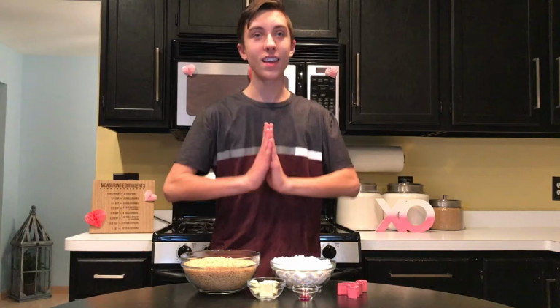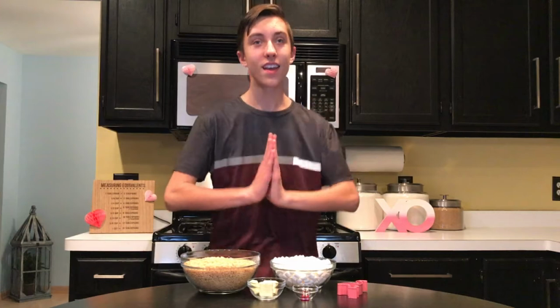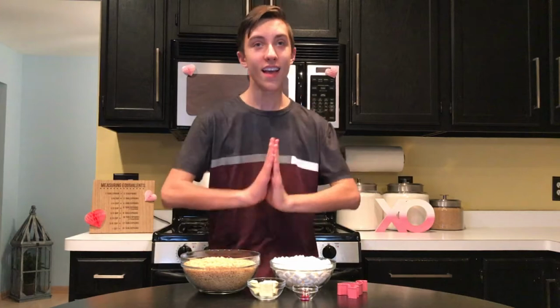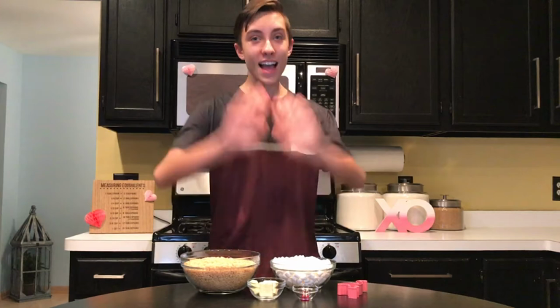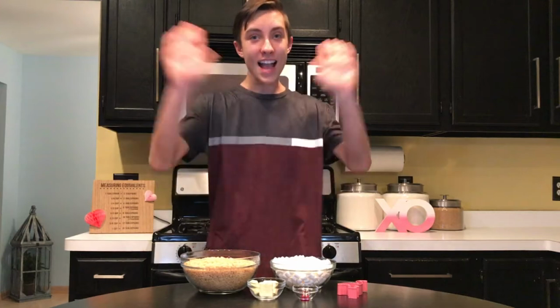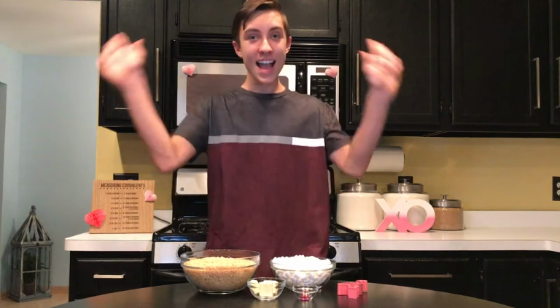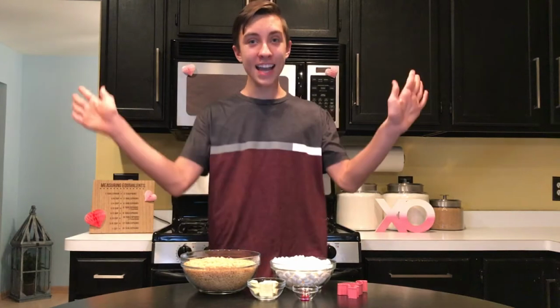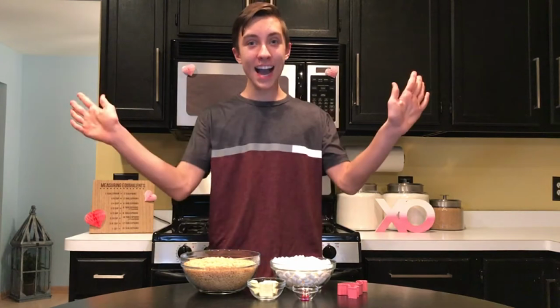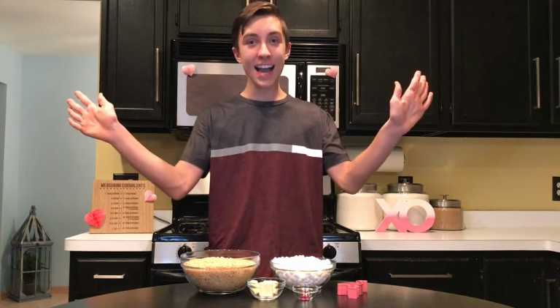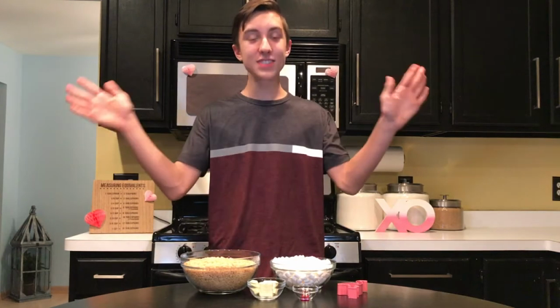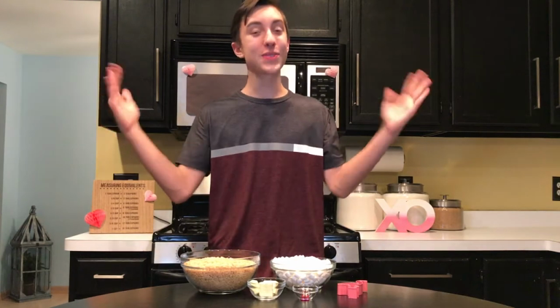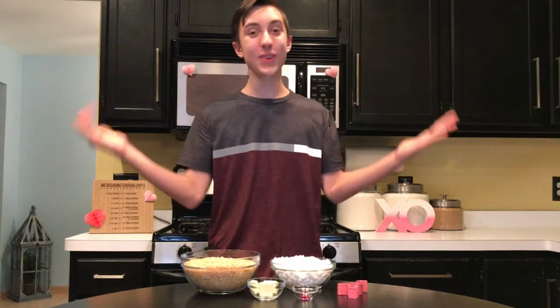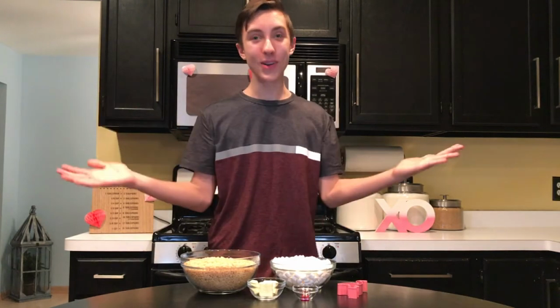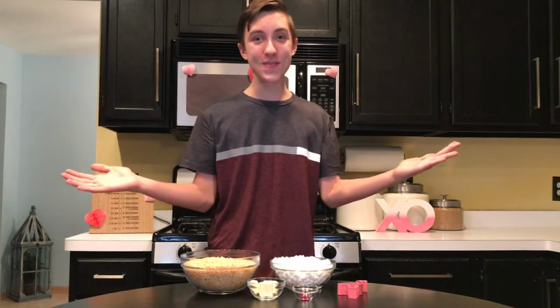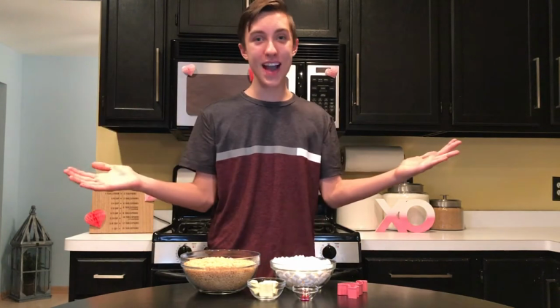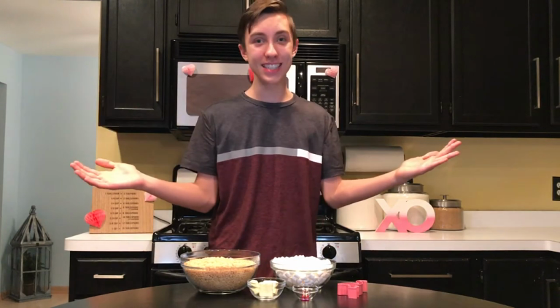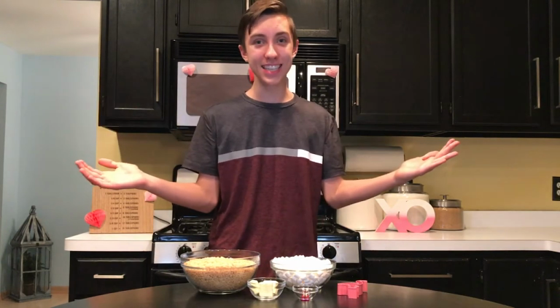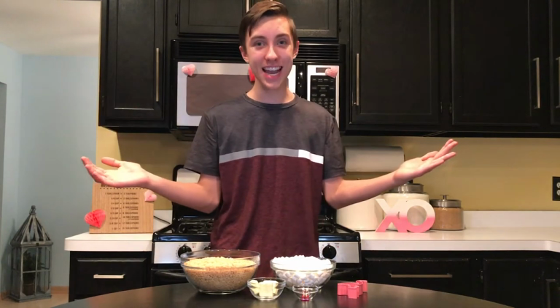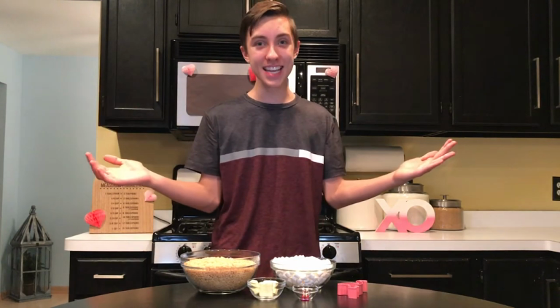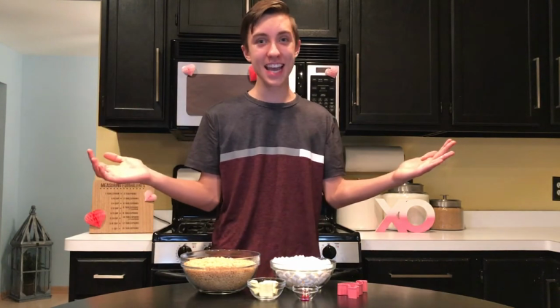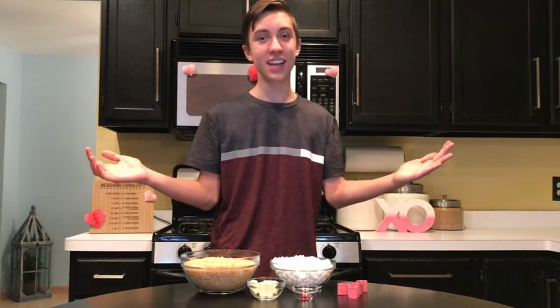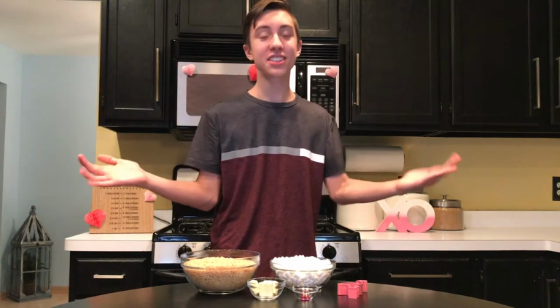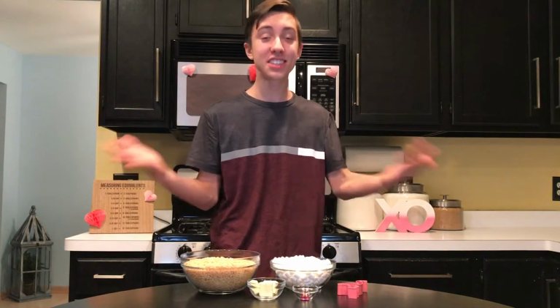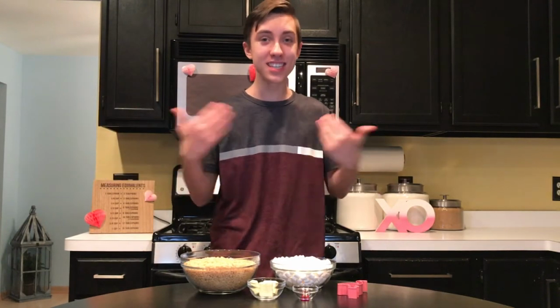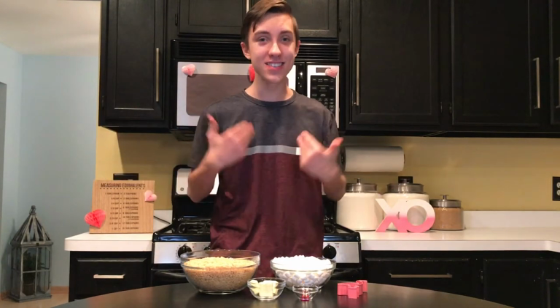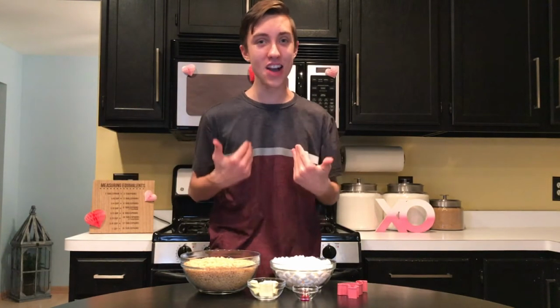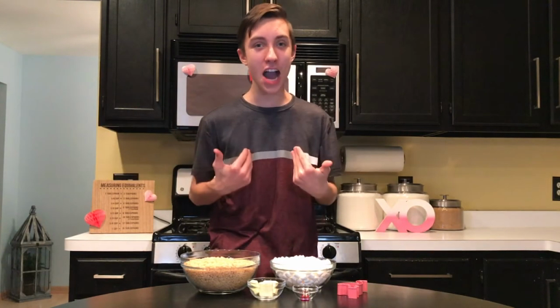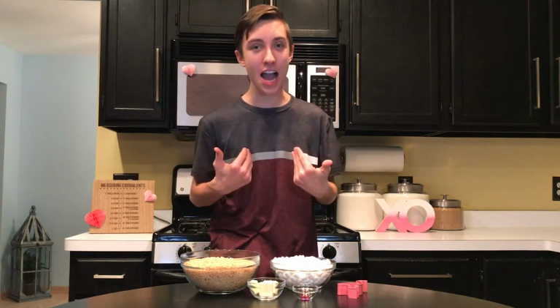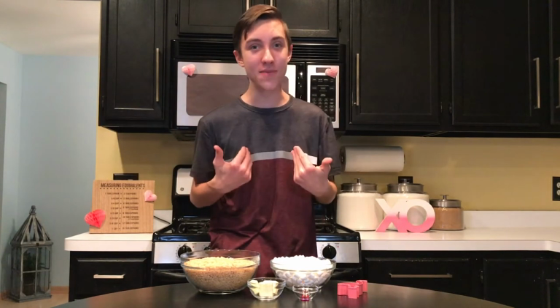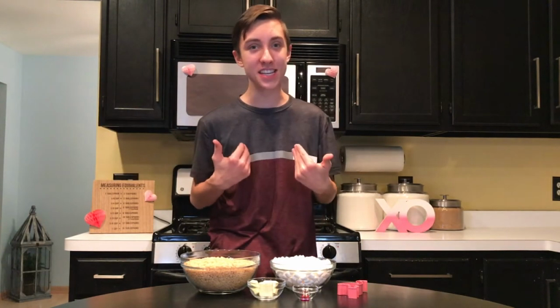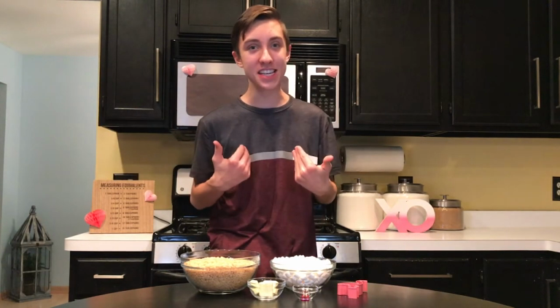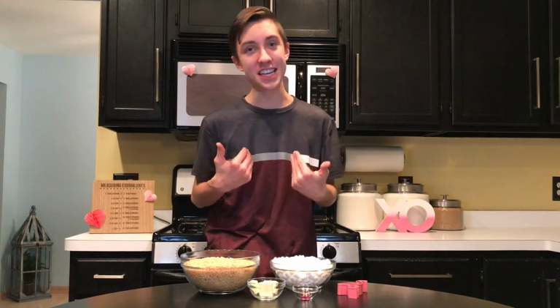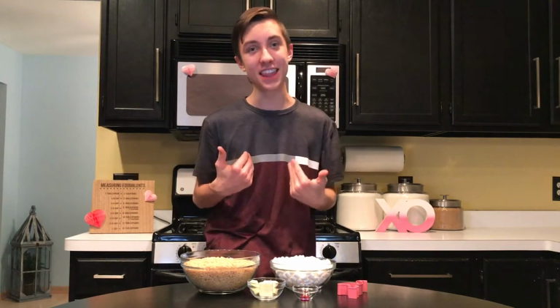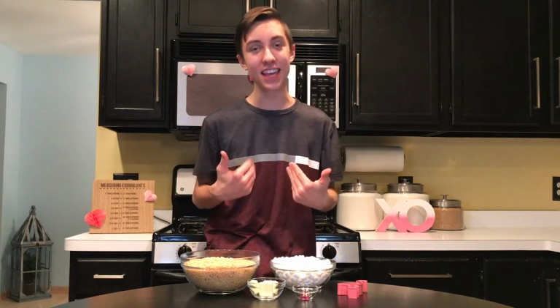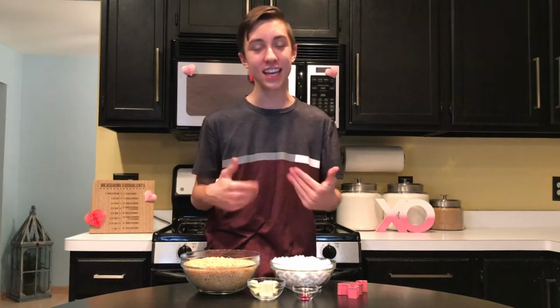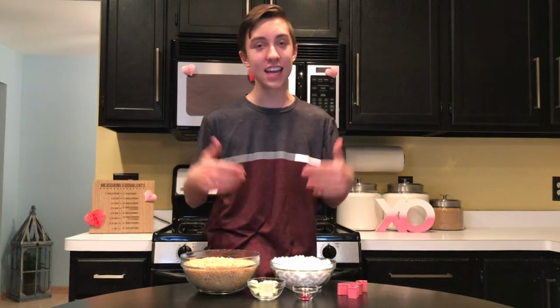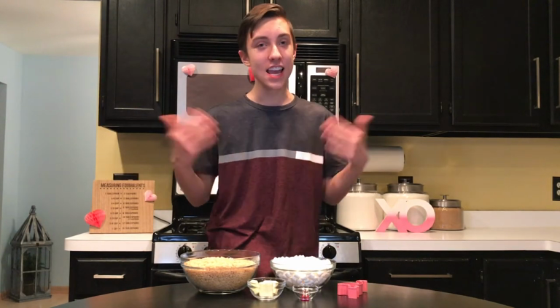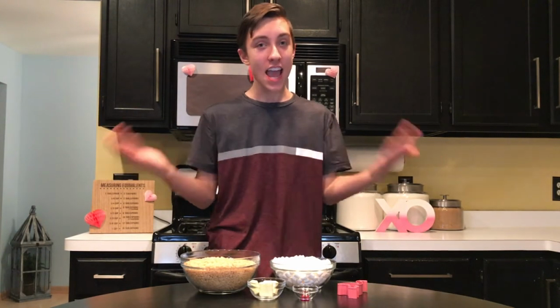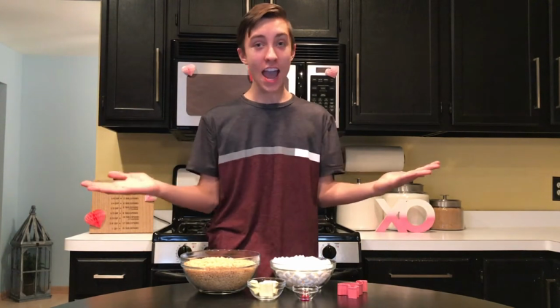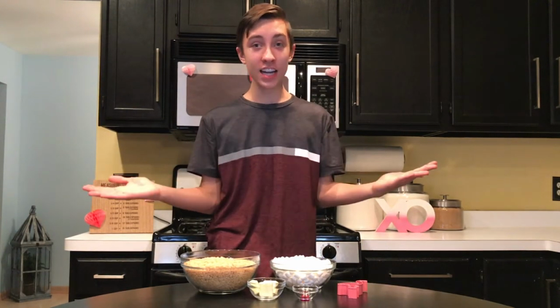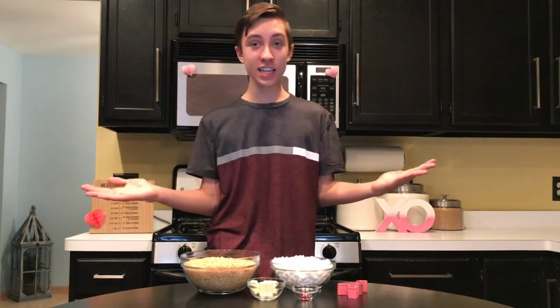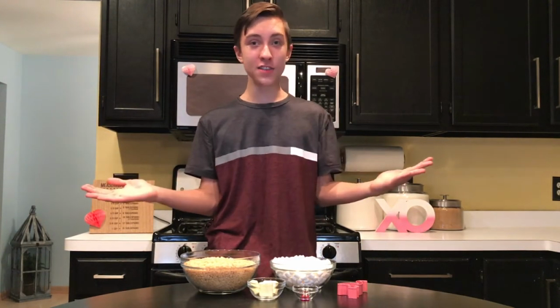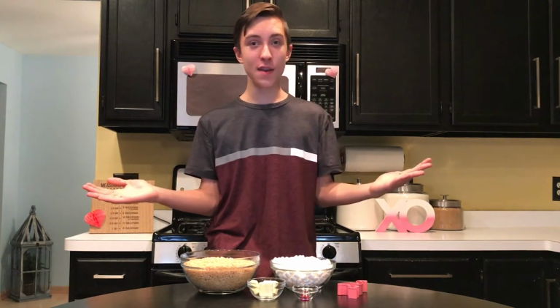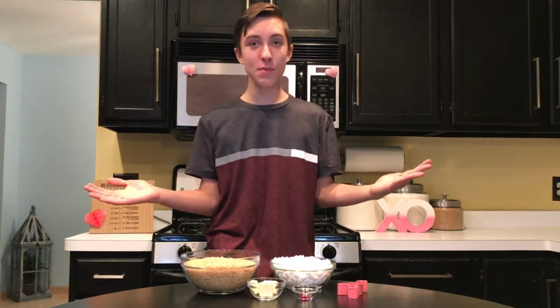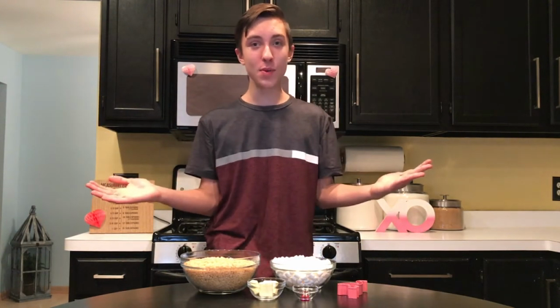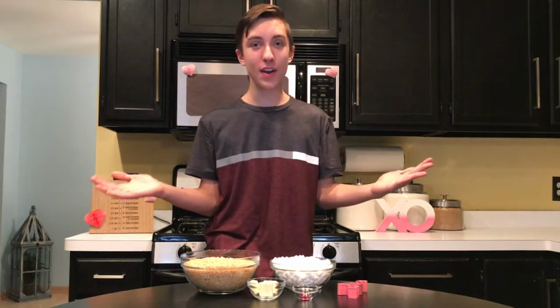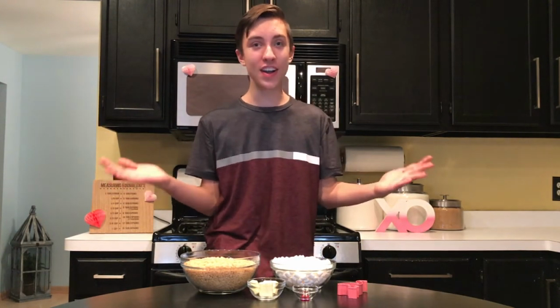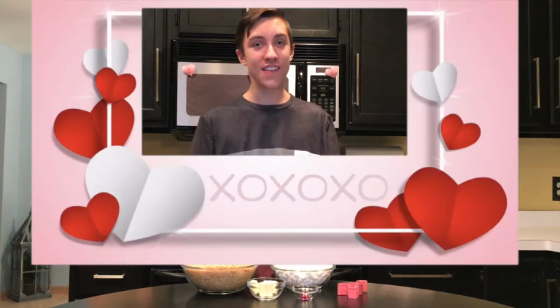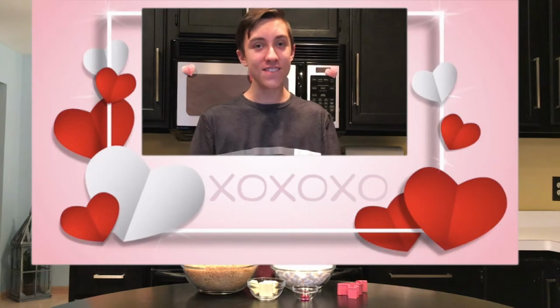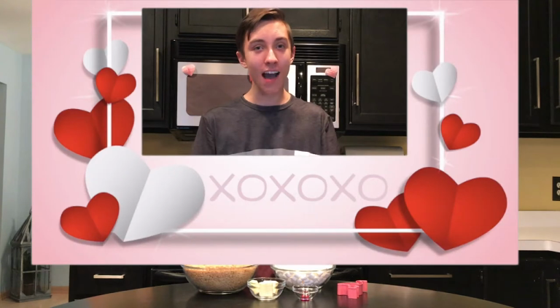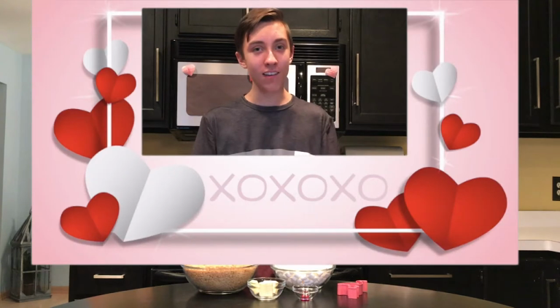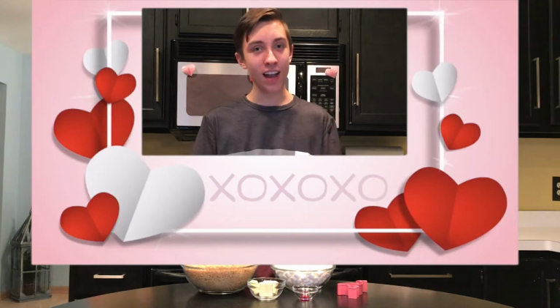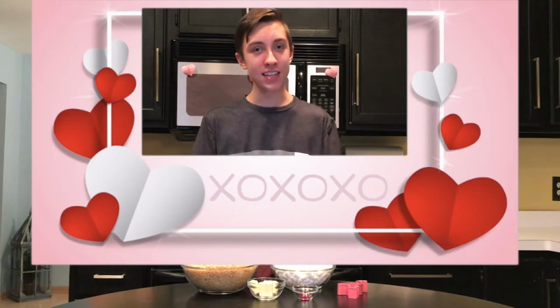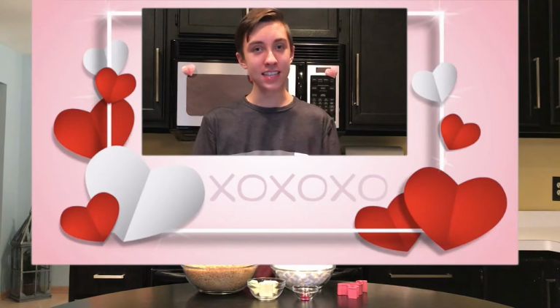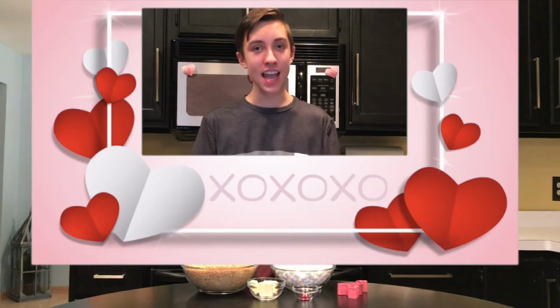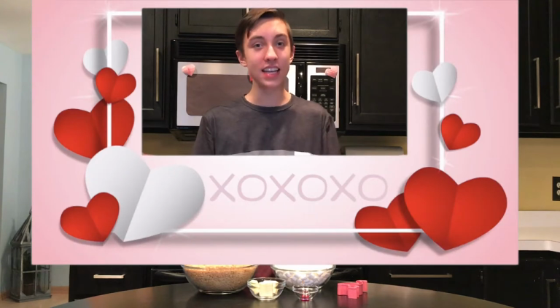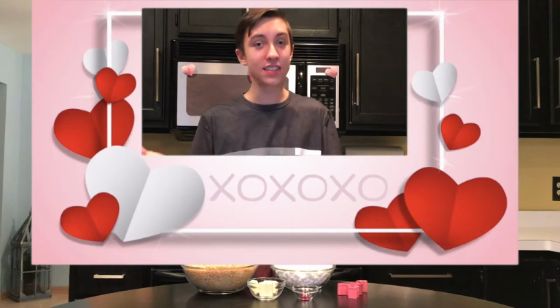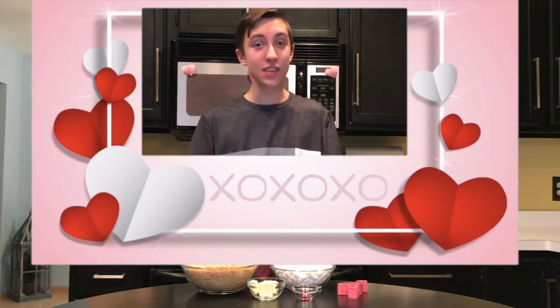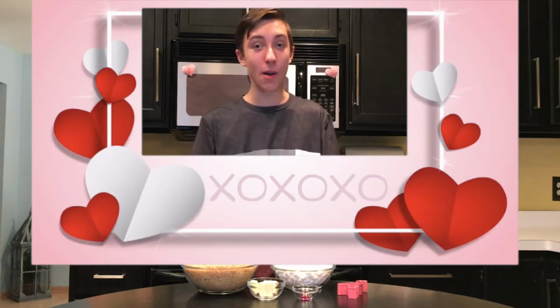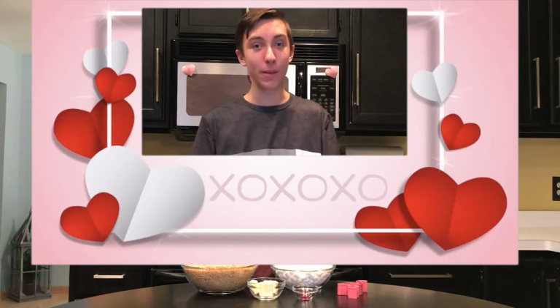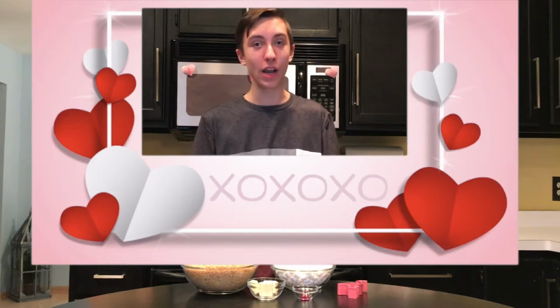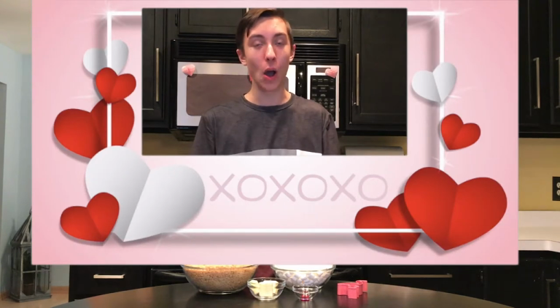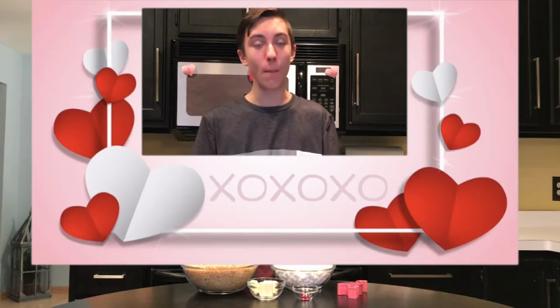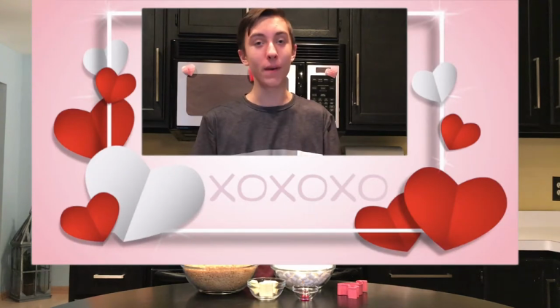Hey guys, welcome back to Katie Cat Cooks. I'm Ethan, and it's February, and Valentine's Day is coming up.